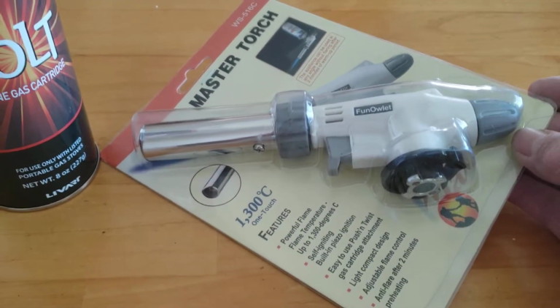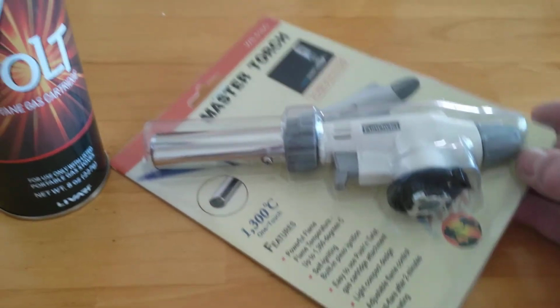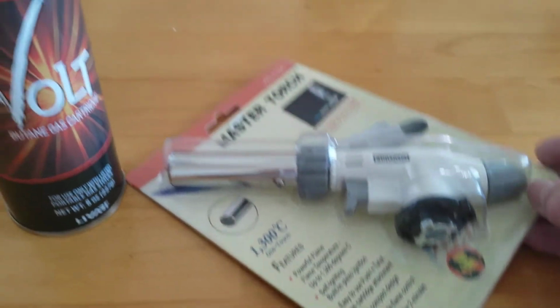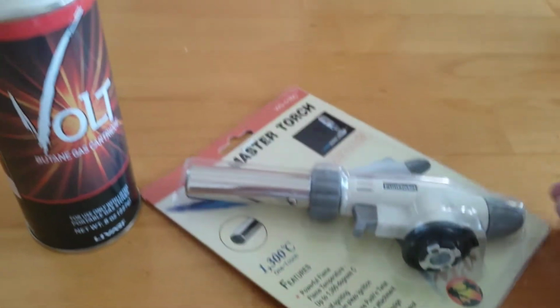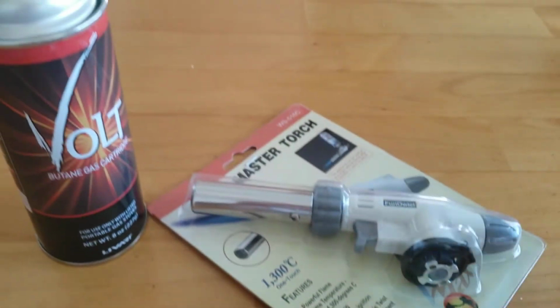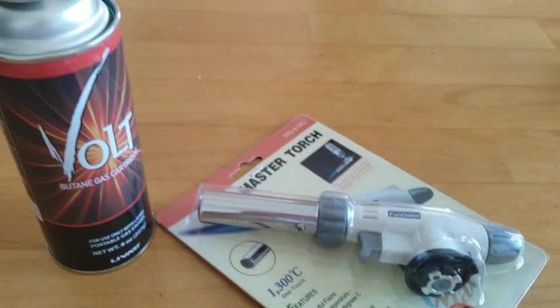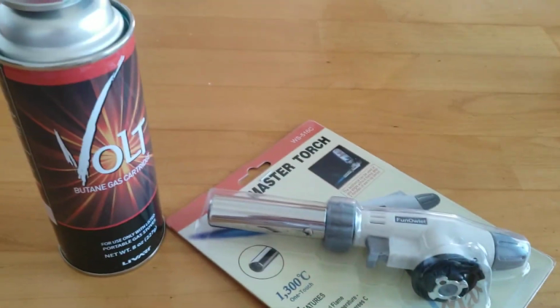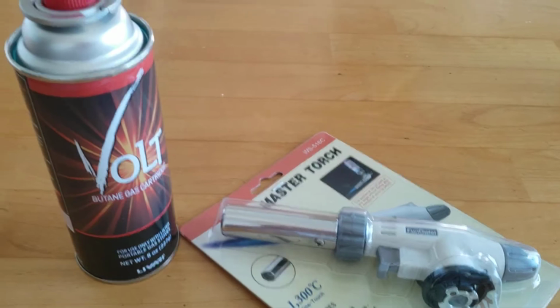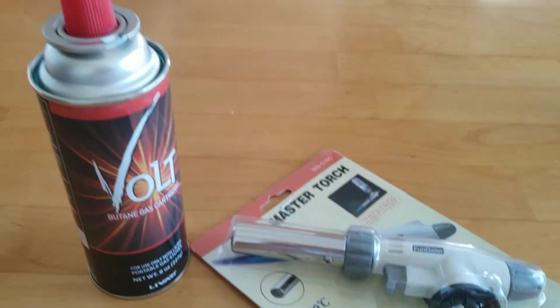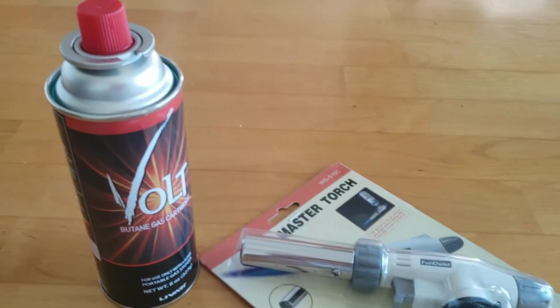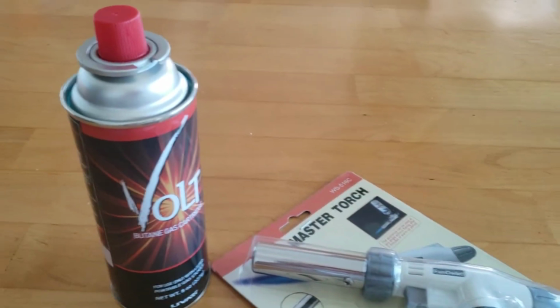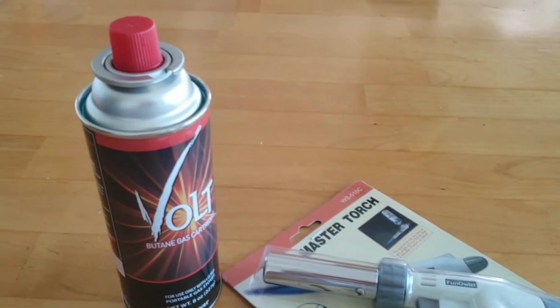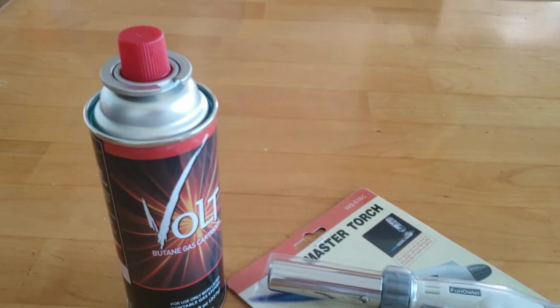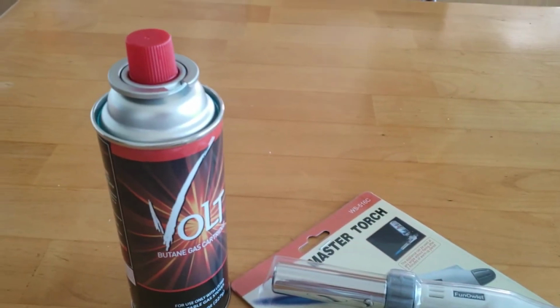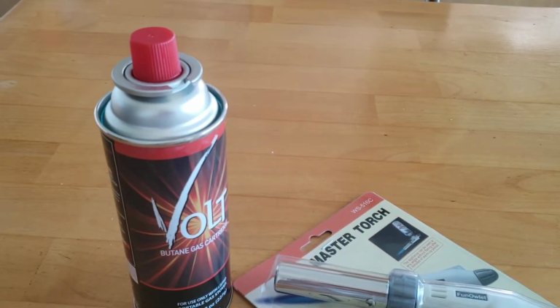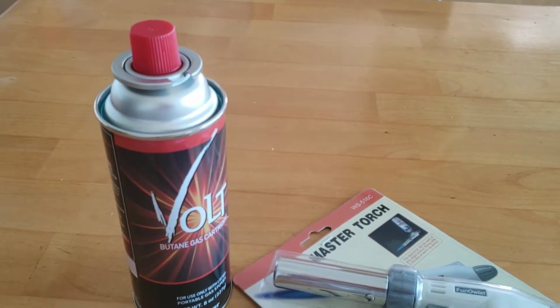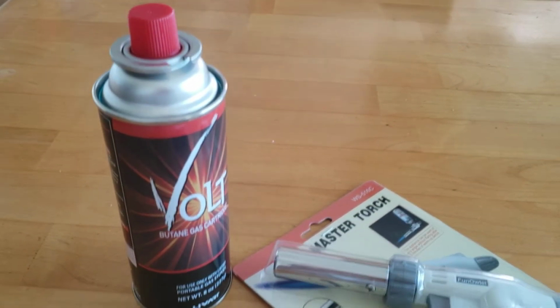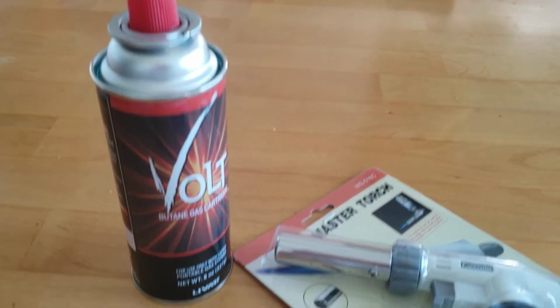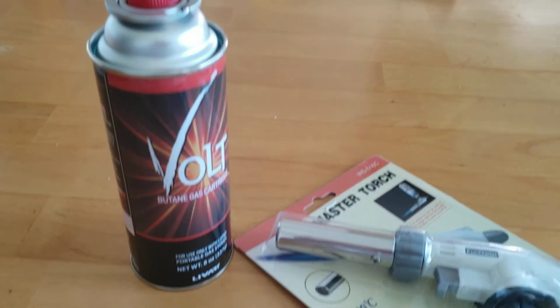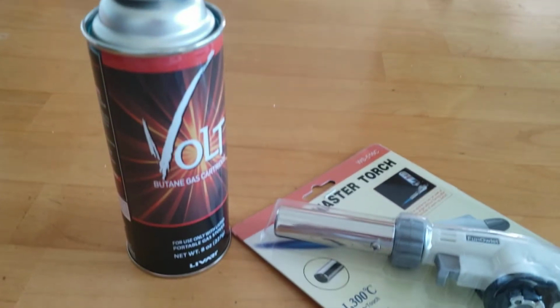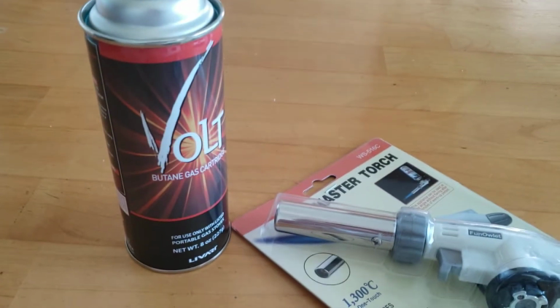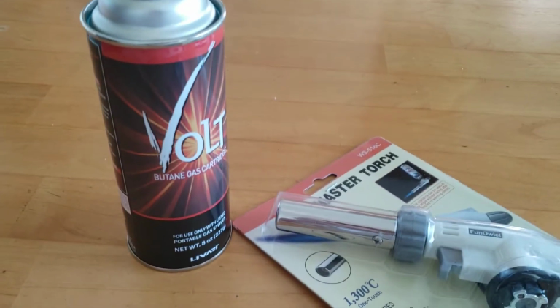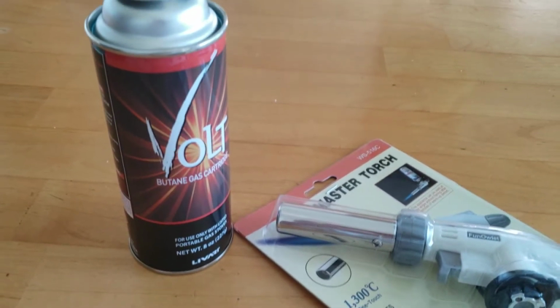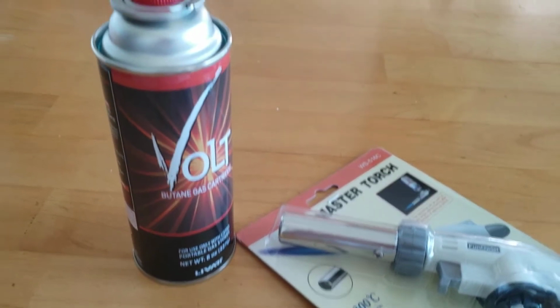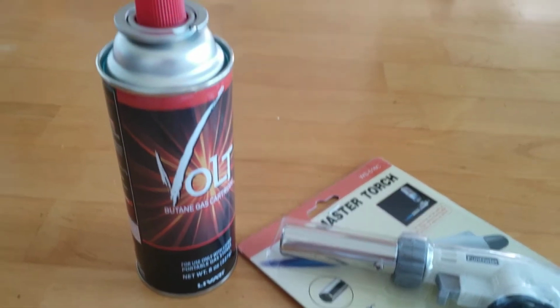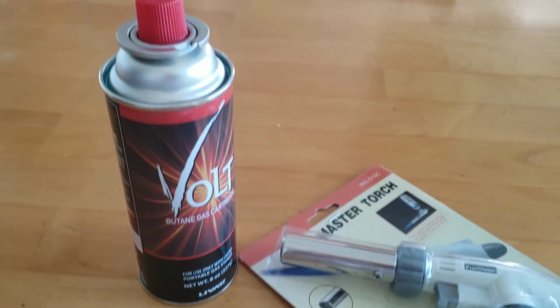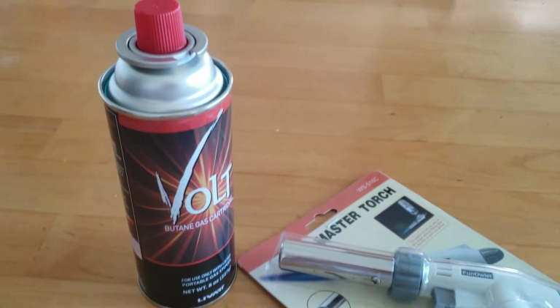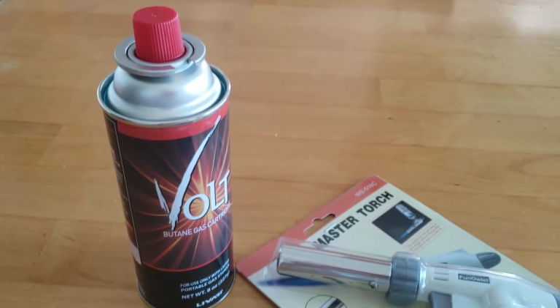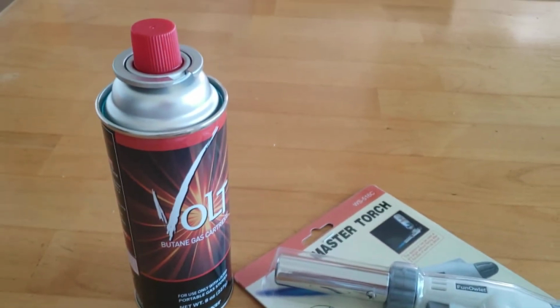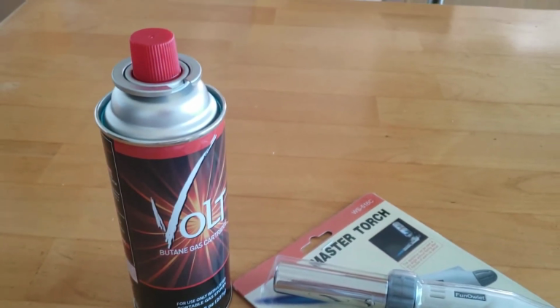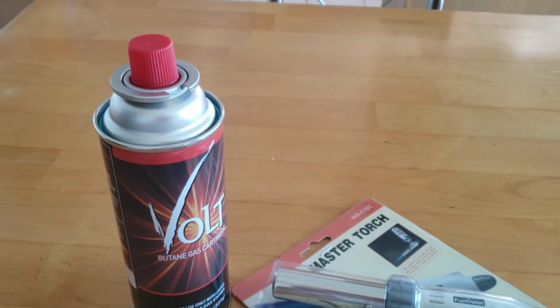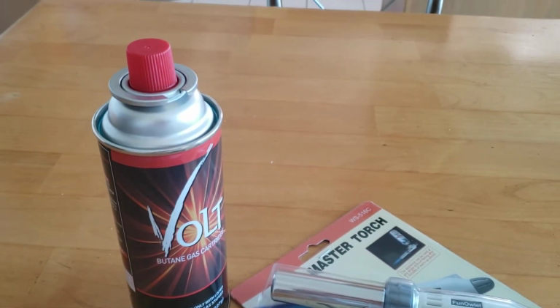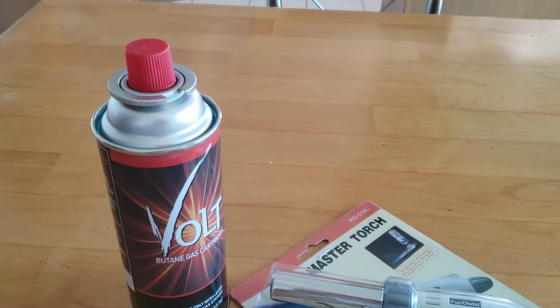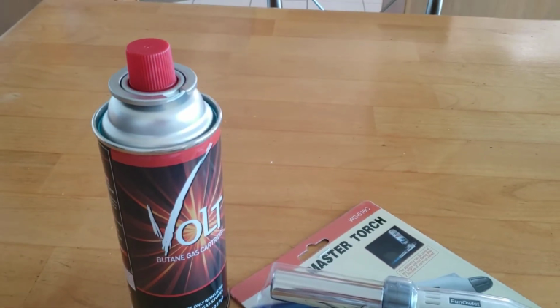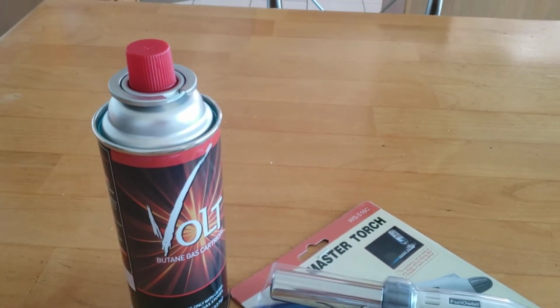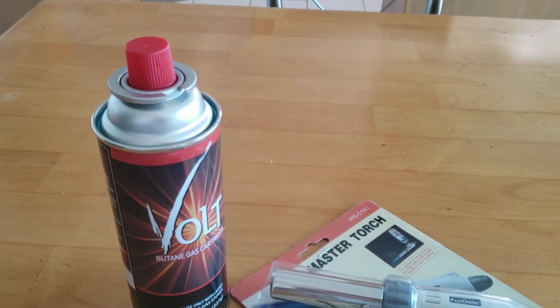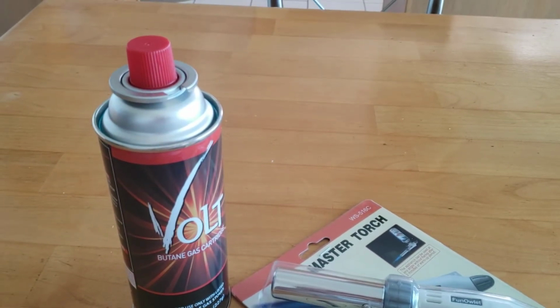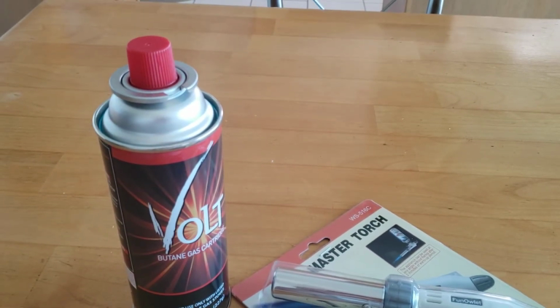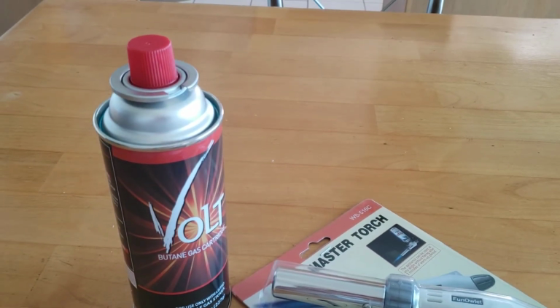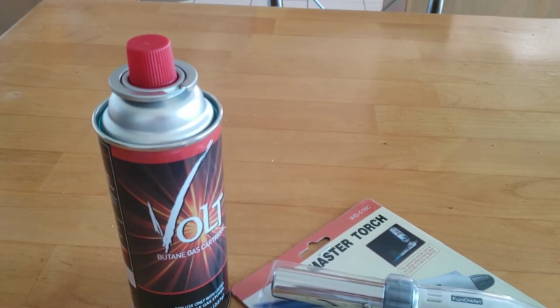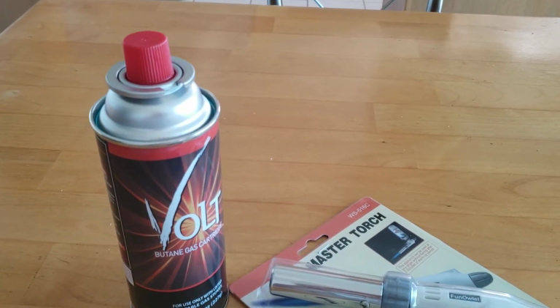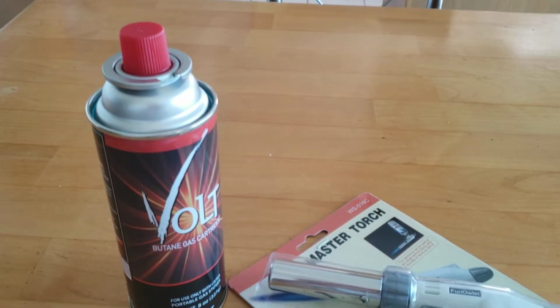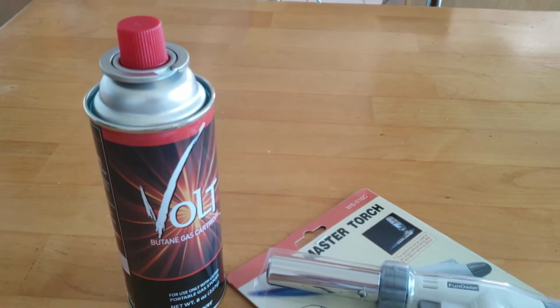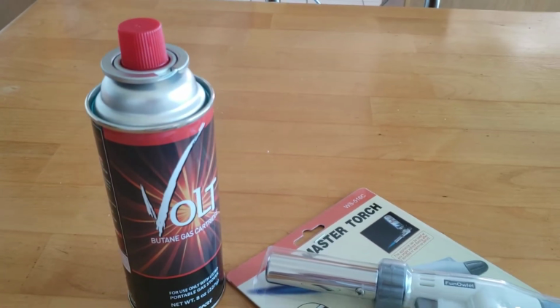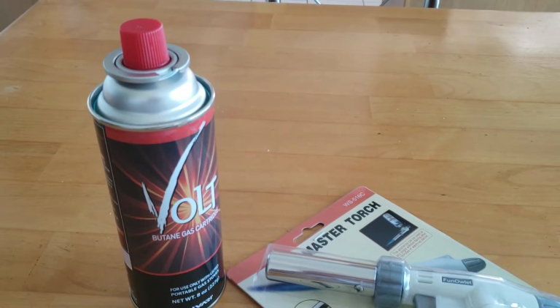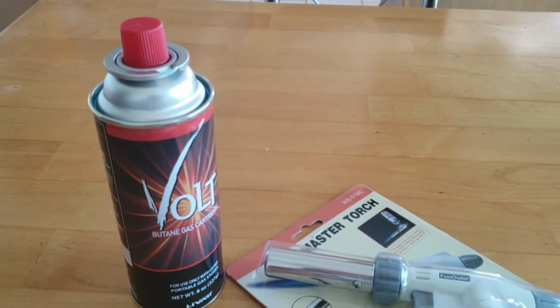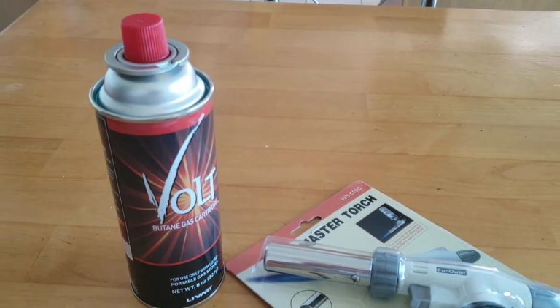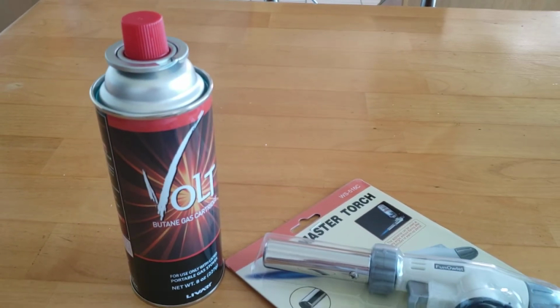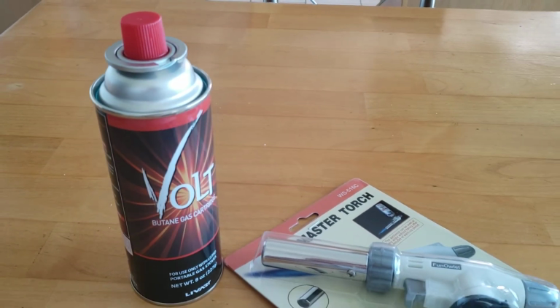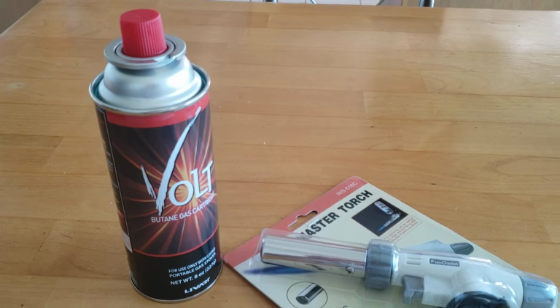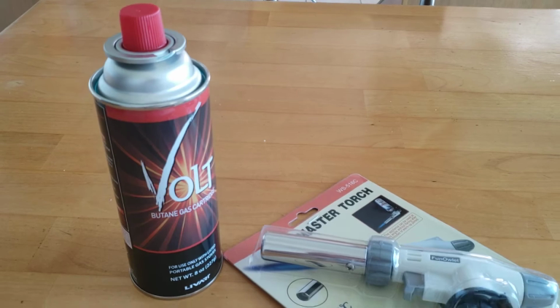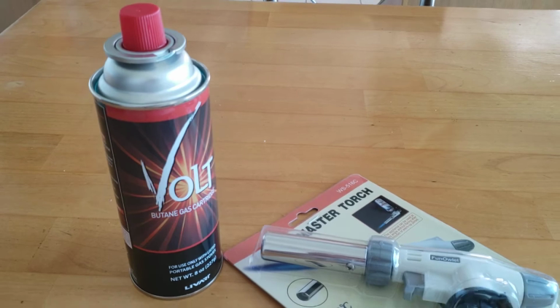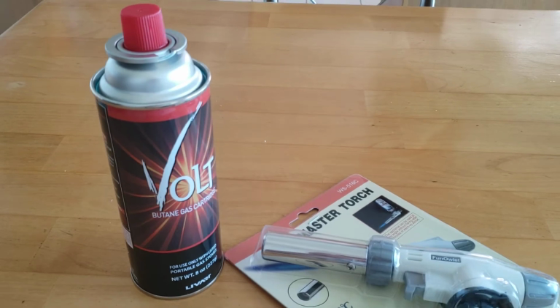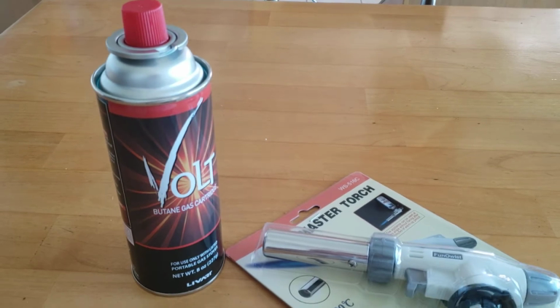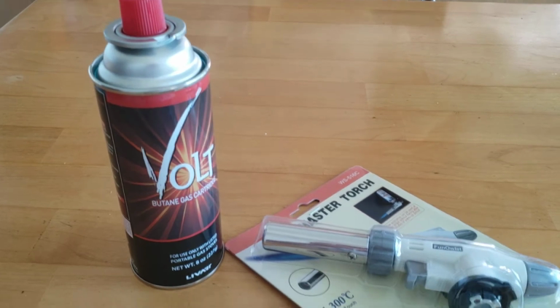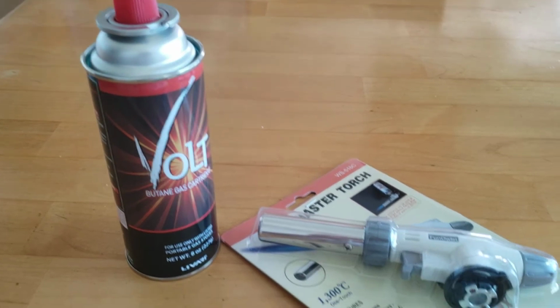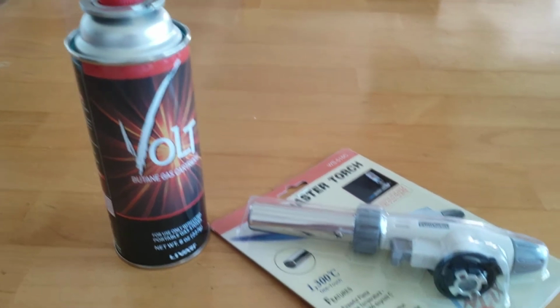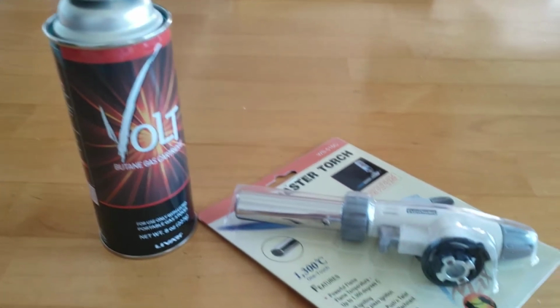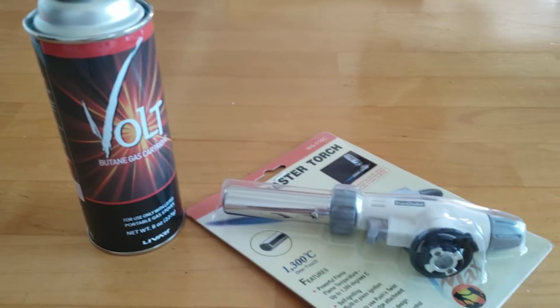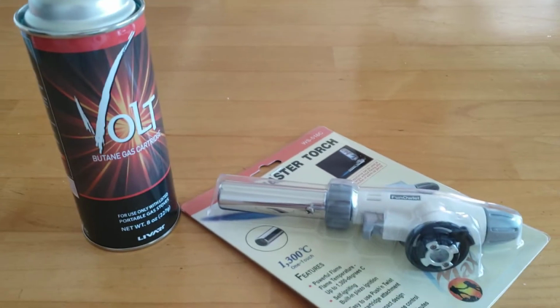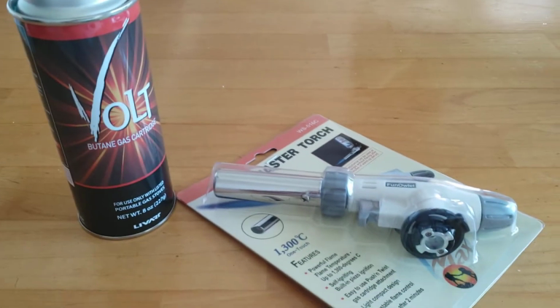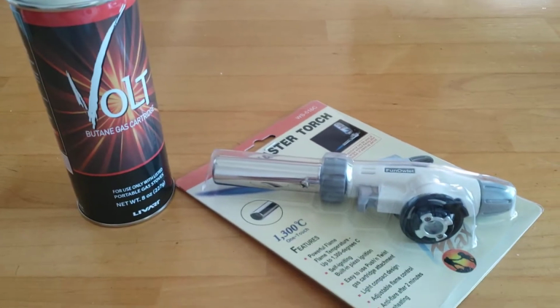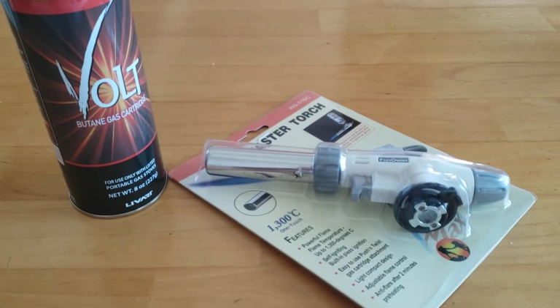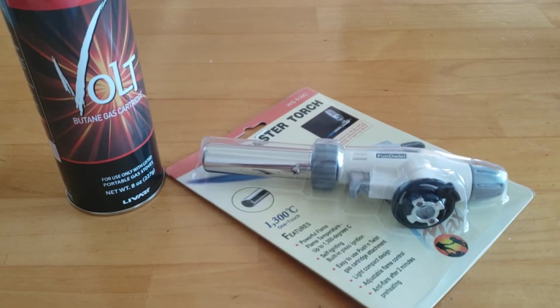I got my butane. This is really available in most grocery stores. Let's try it.